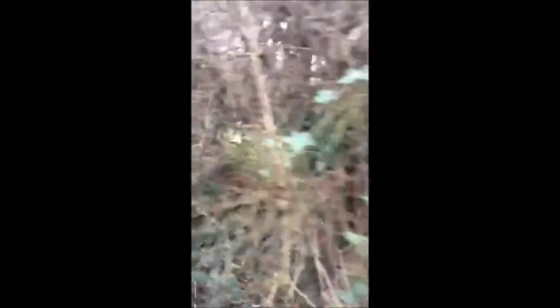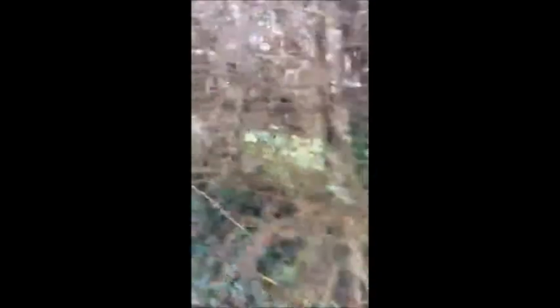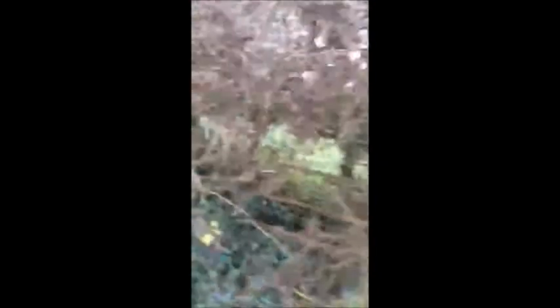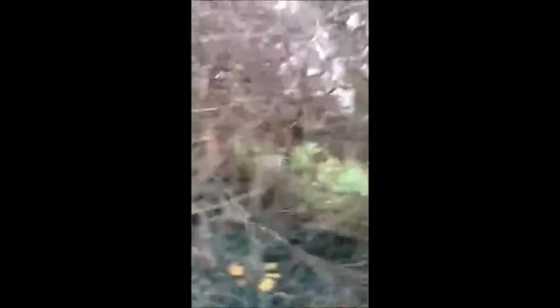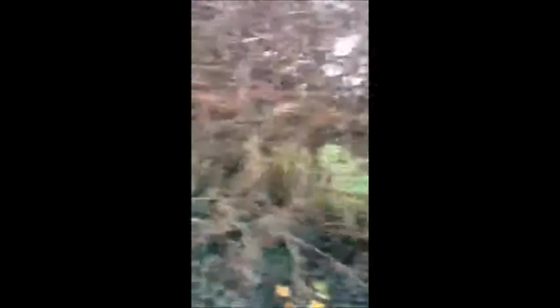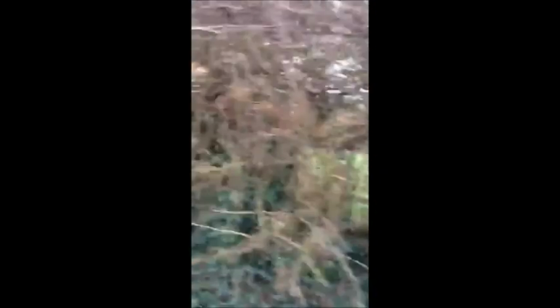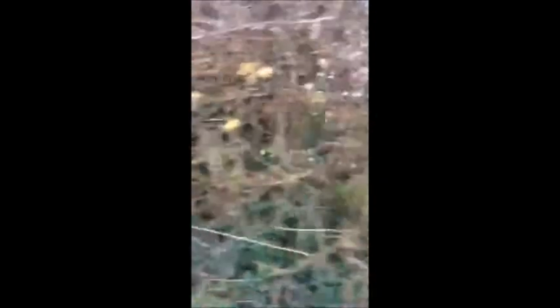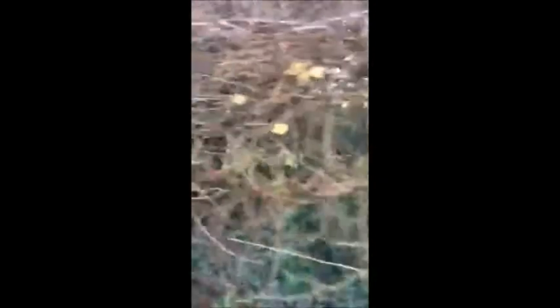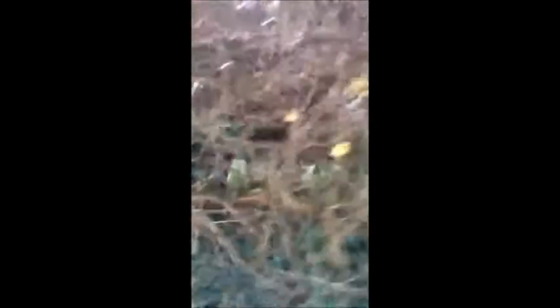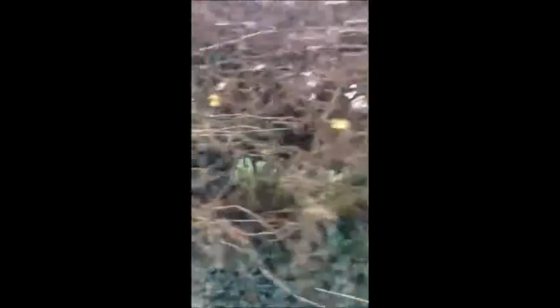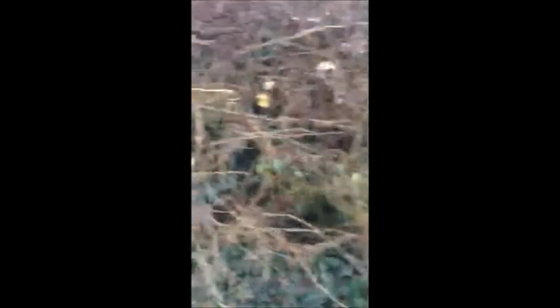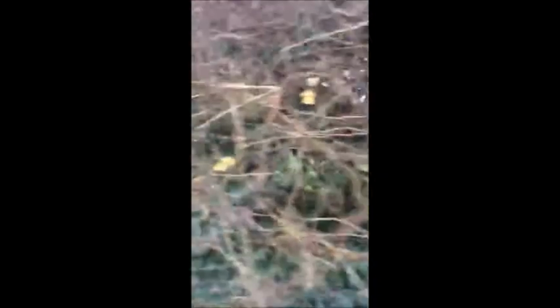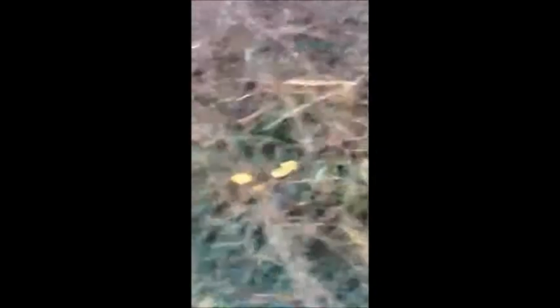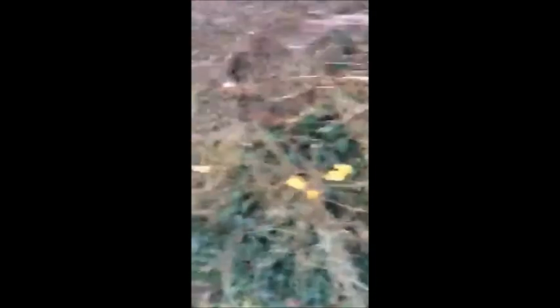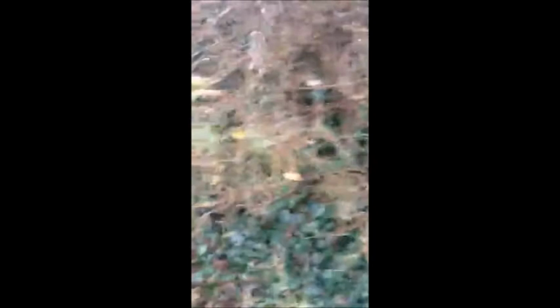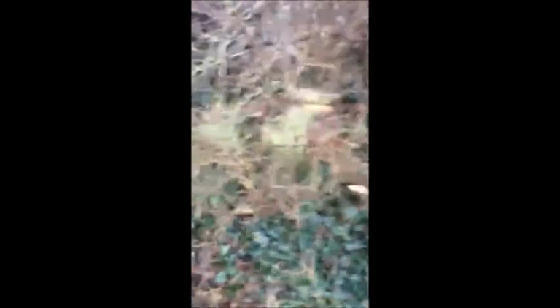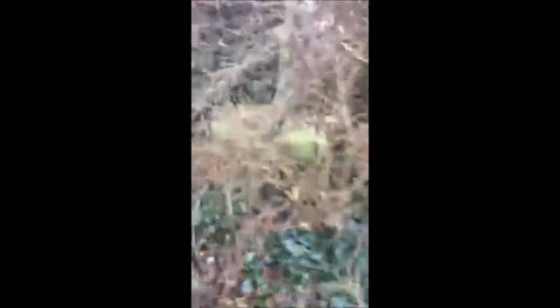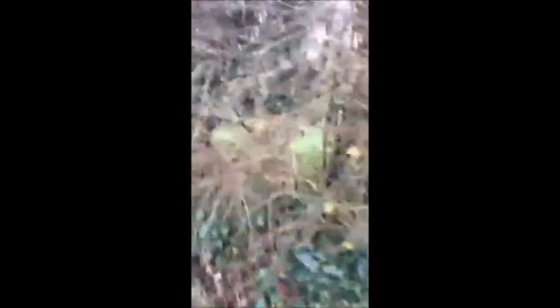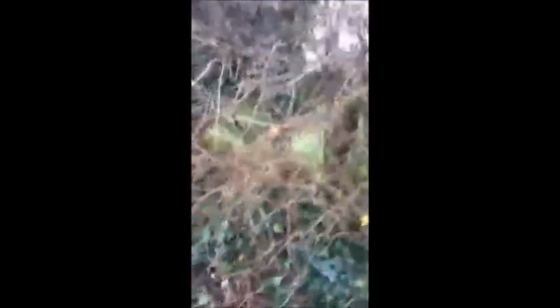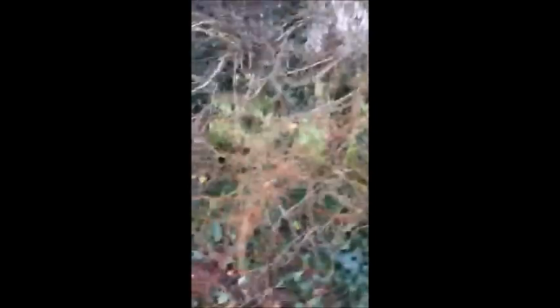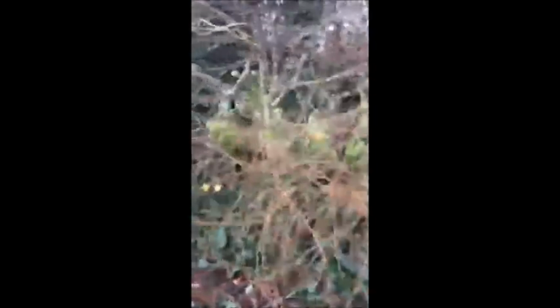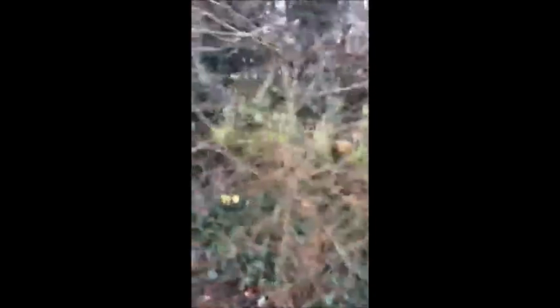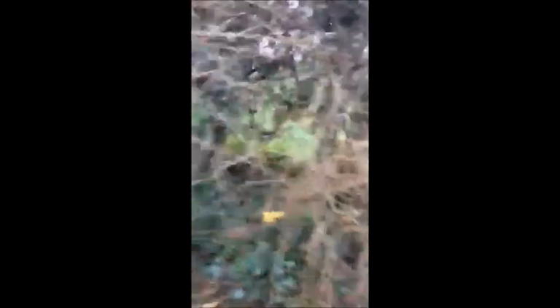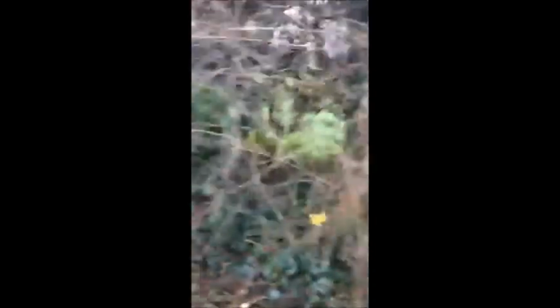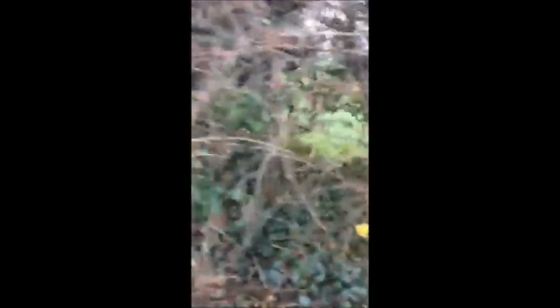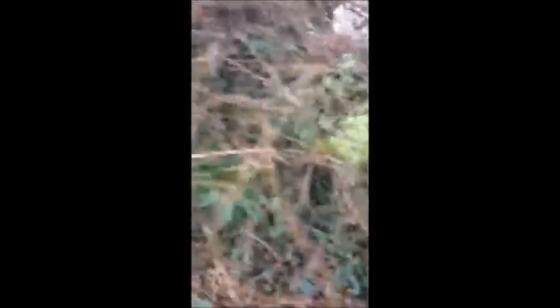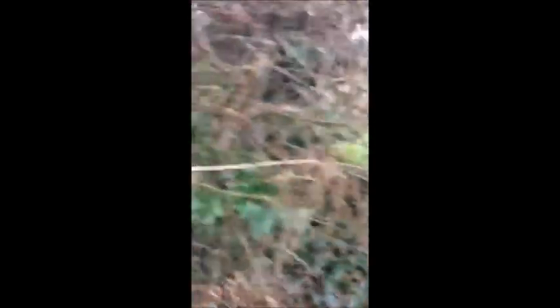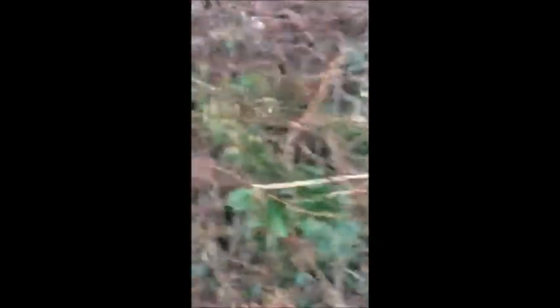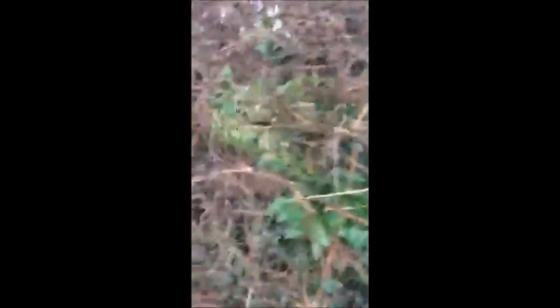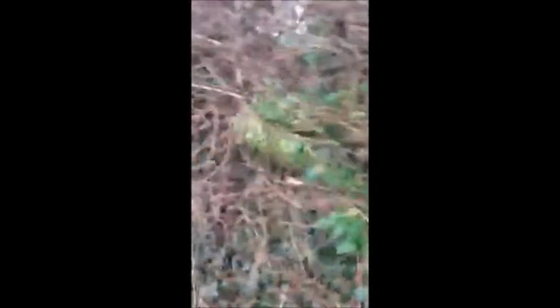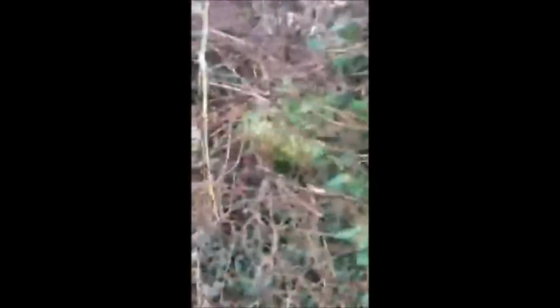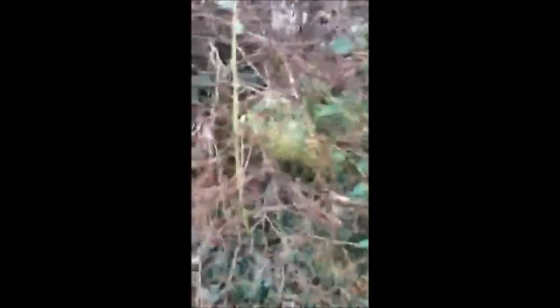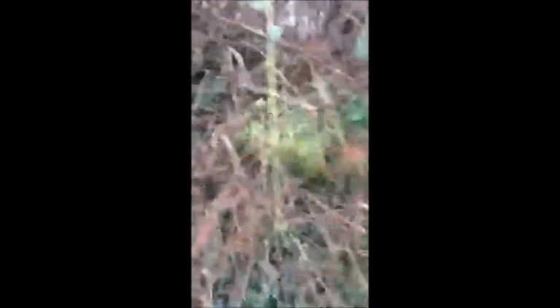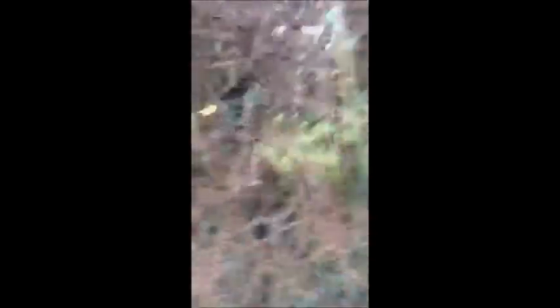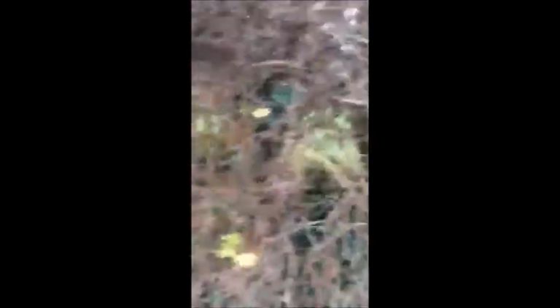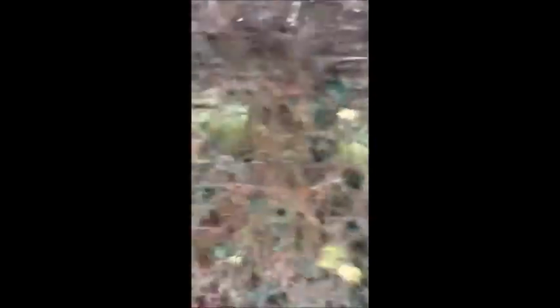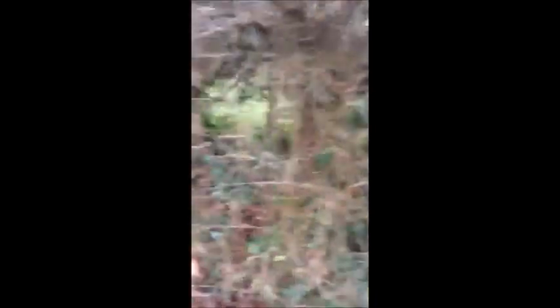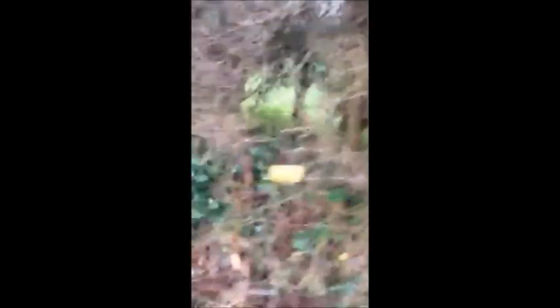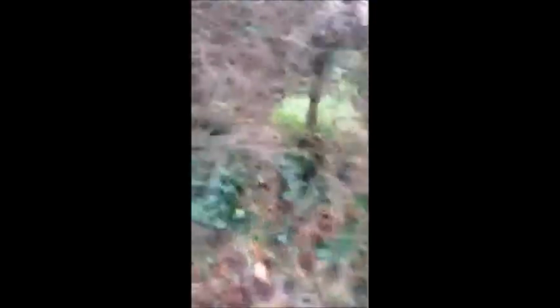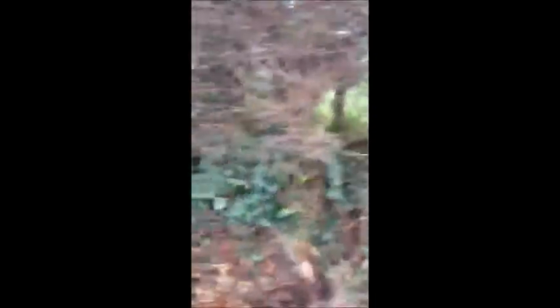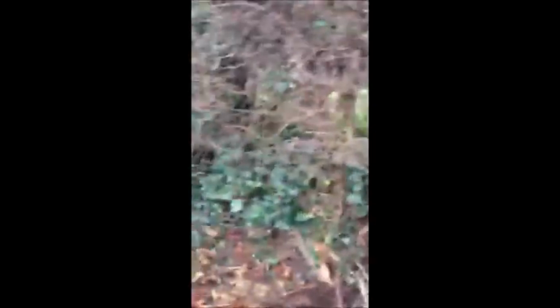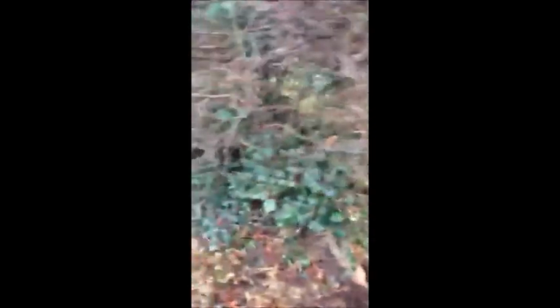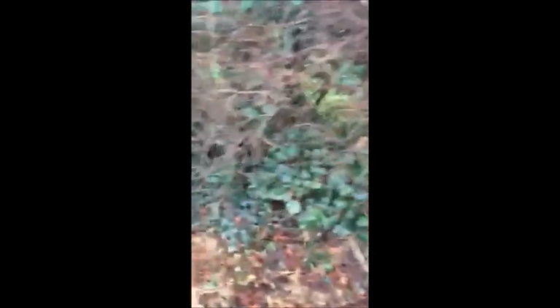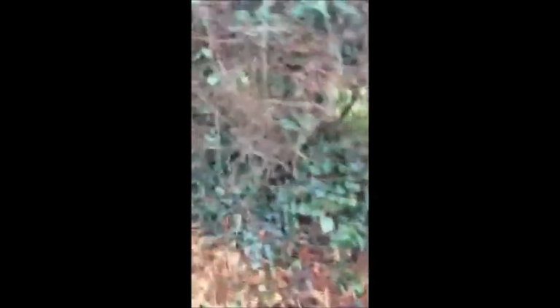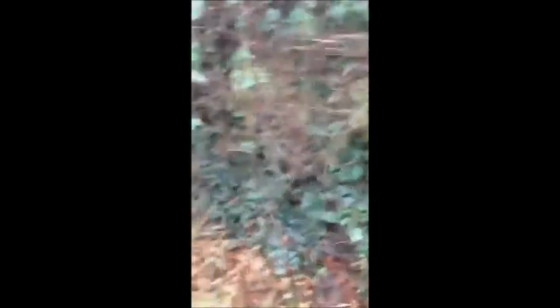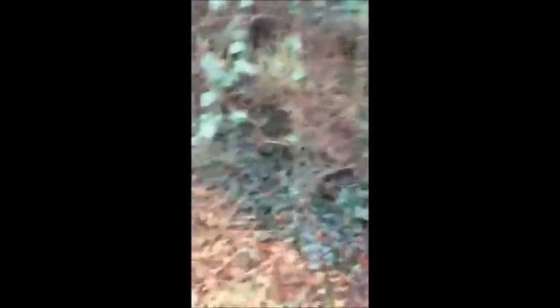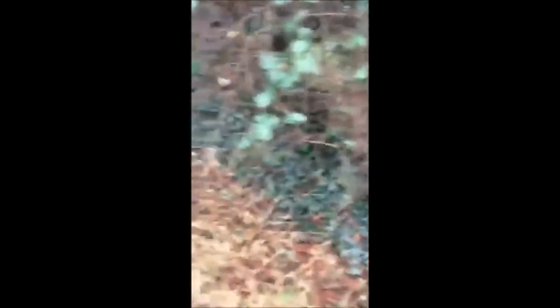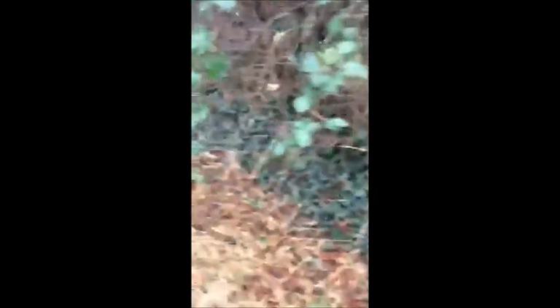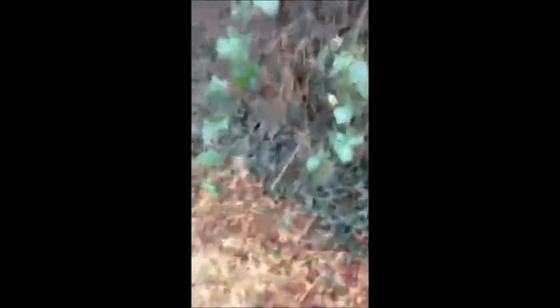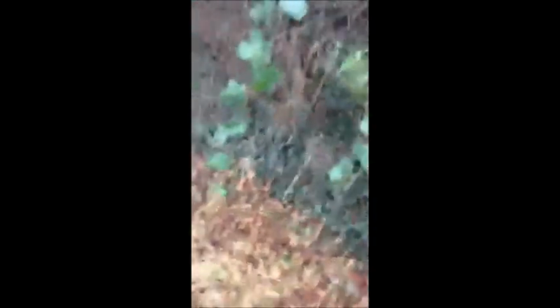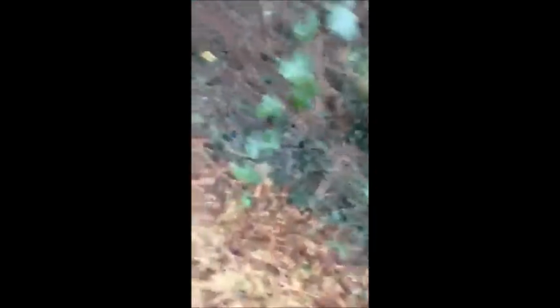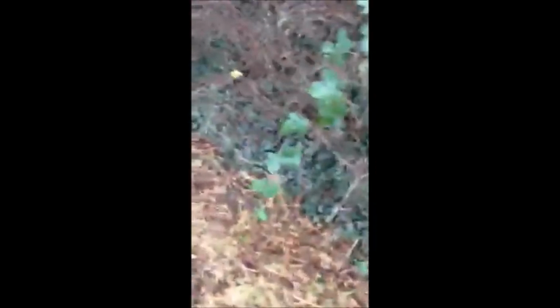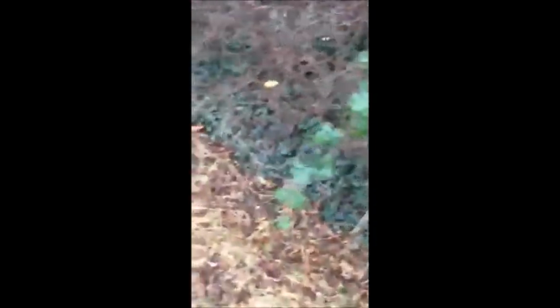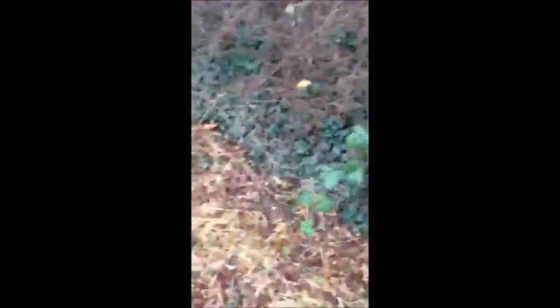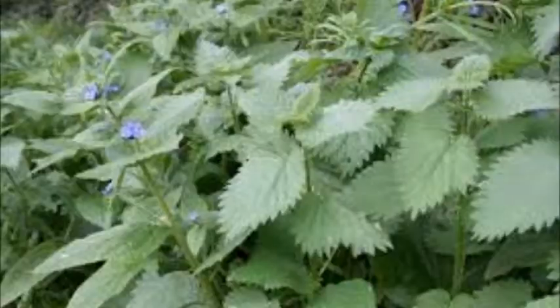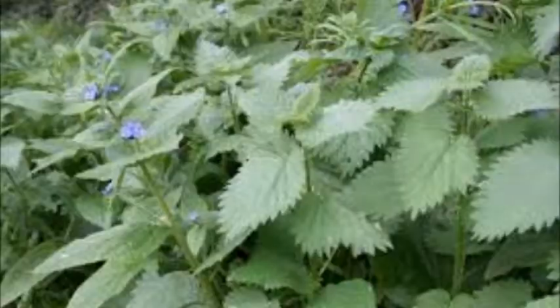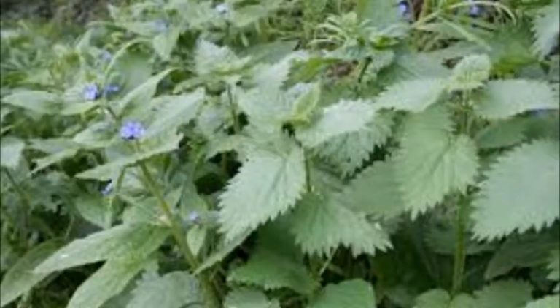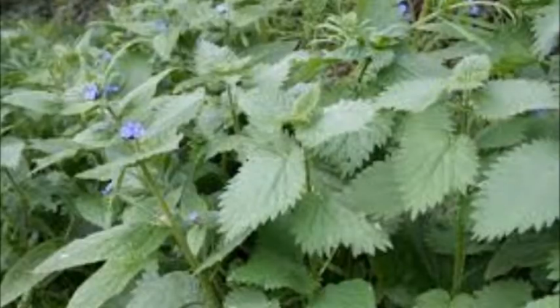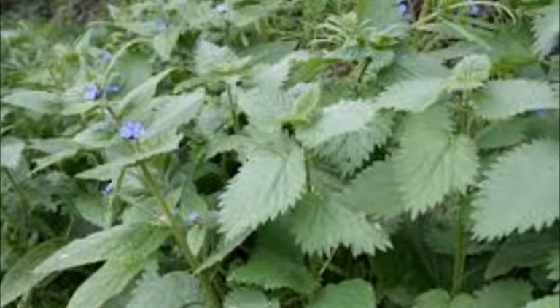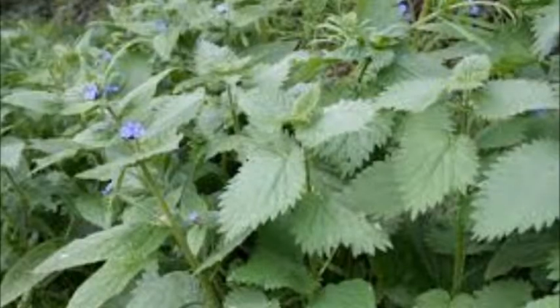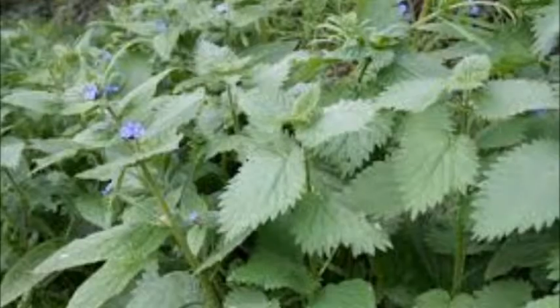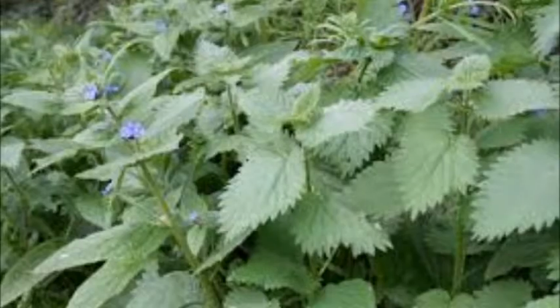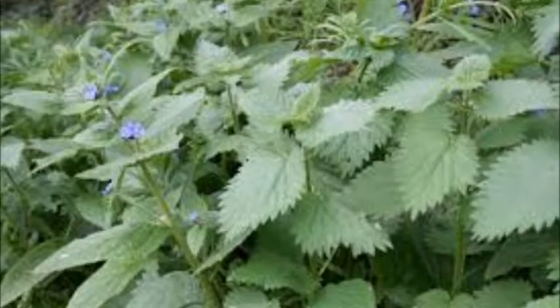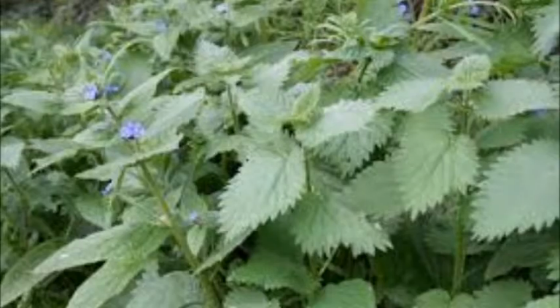They are commonly found on indigenous trees such as willows, maples and sycamore, and sometimes they can be found on low growing plants such as nettles.